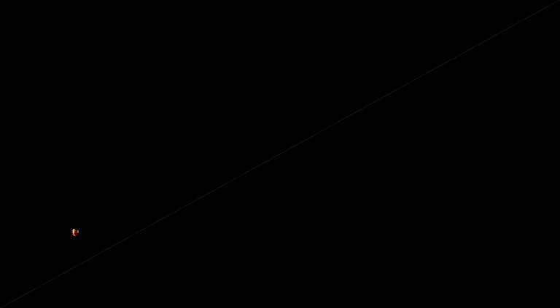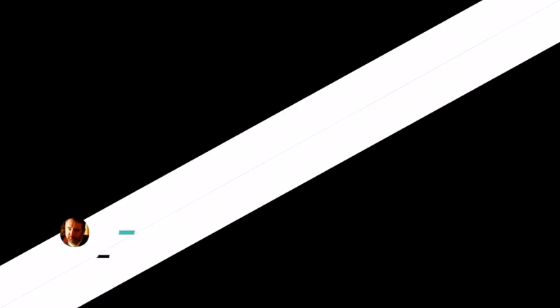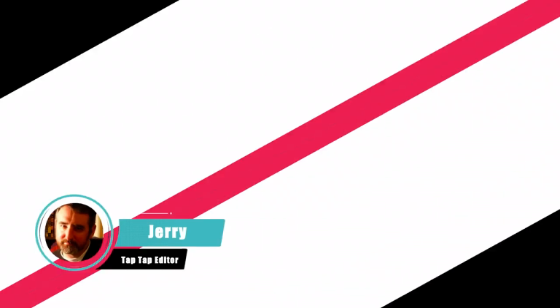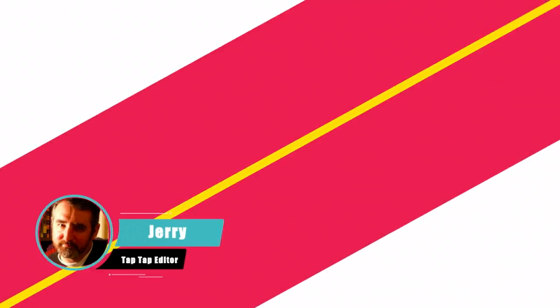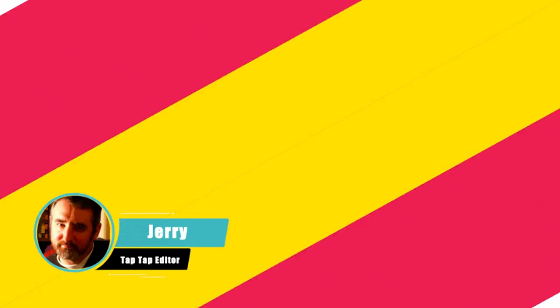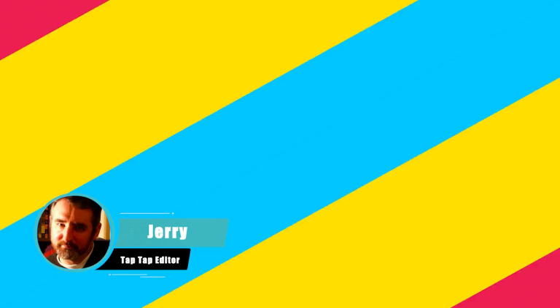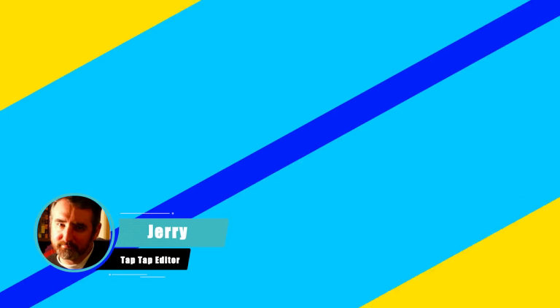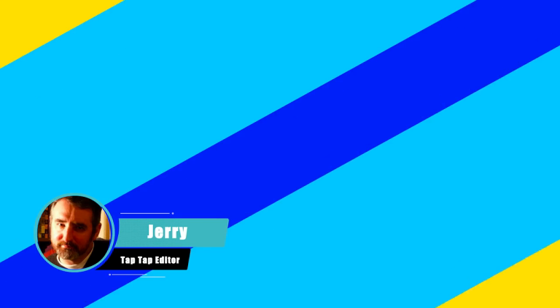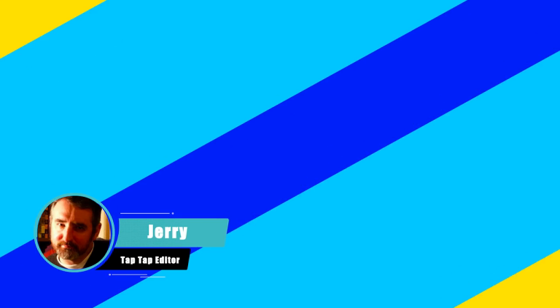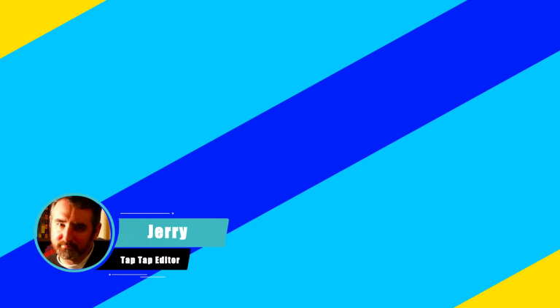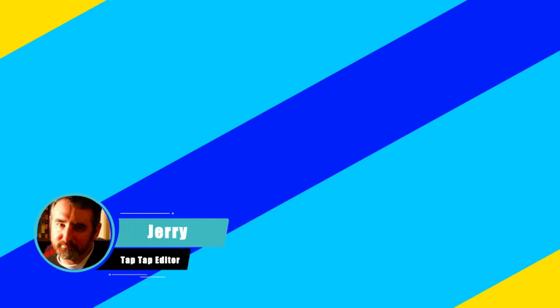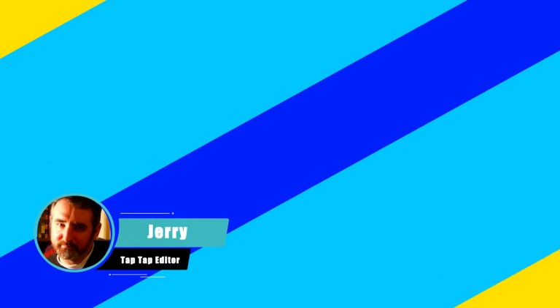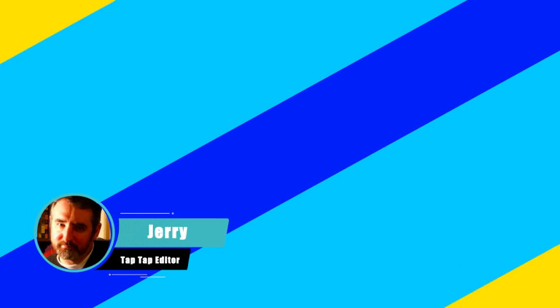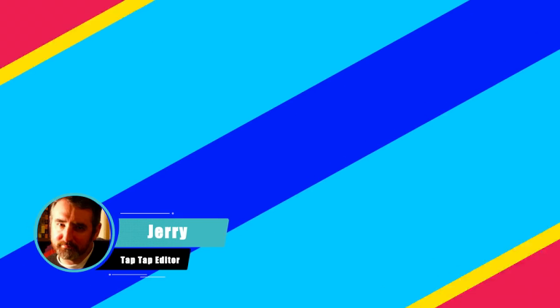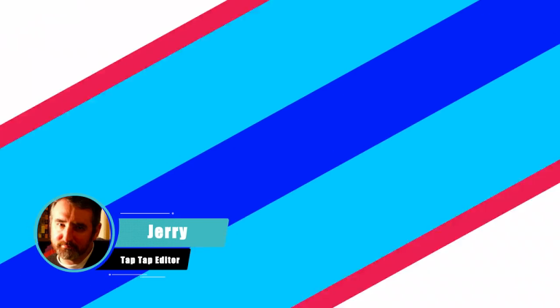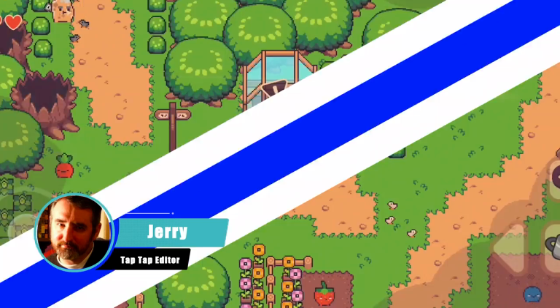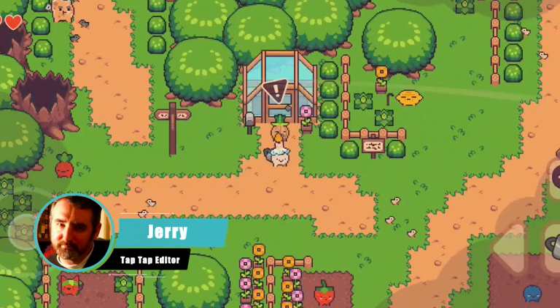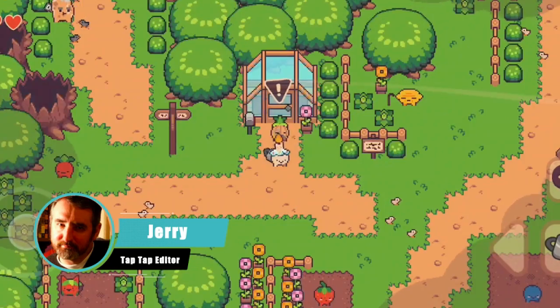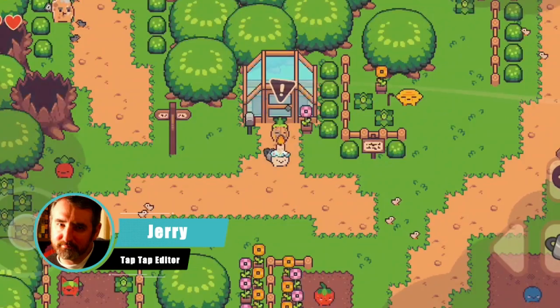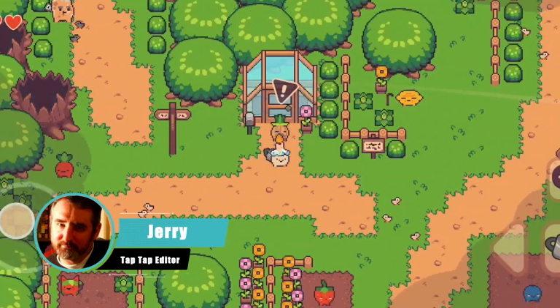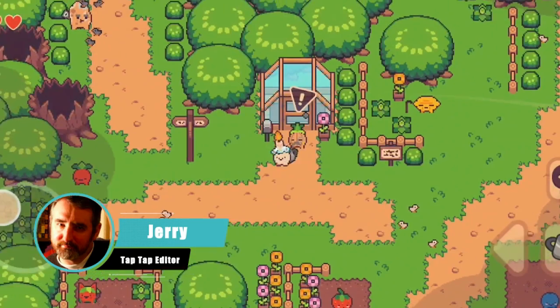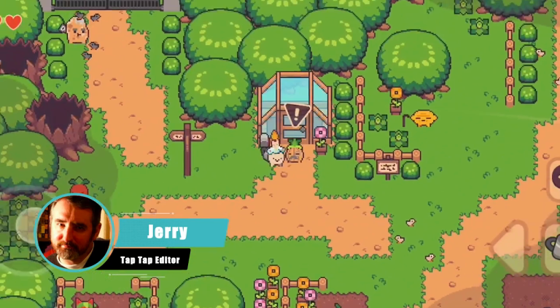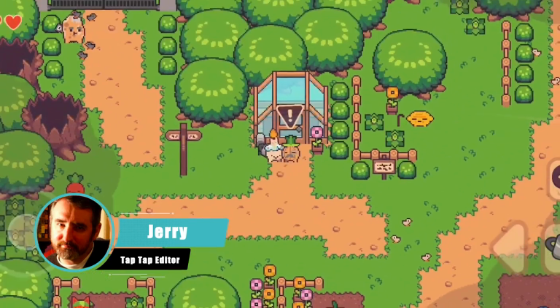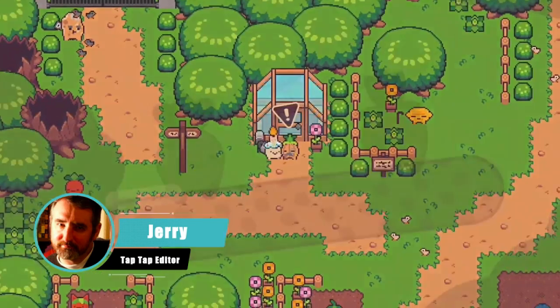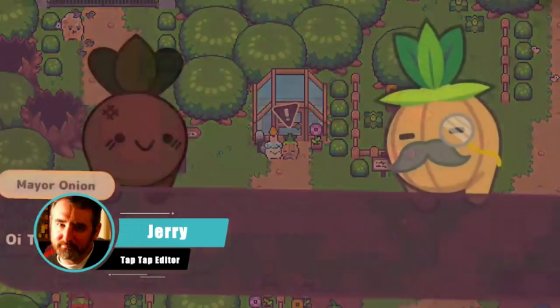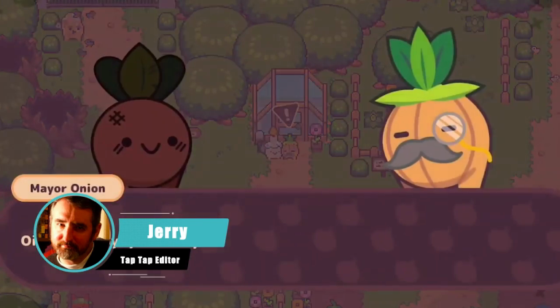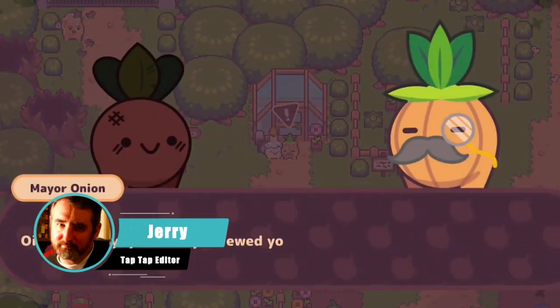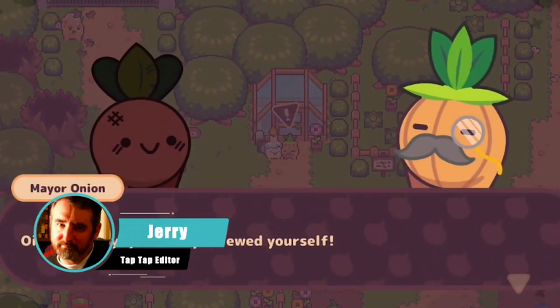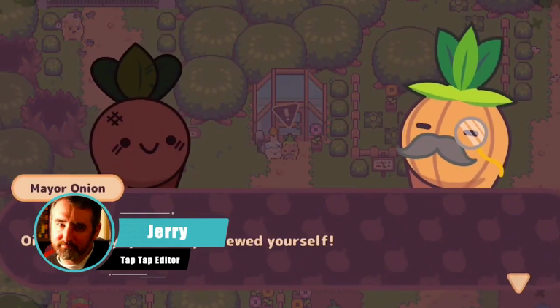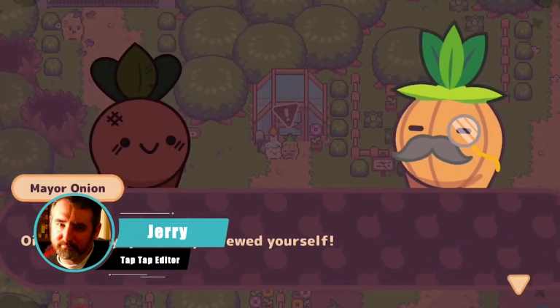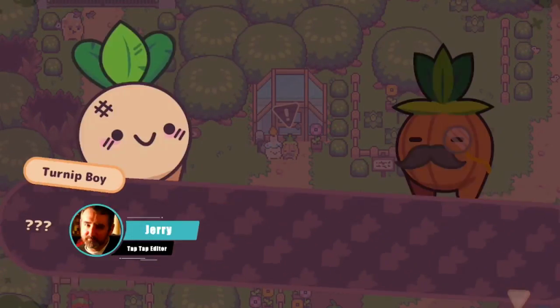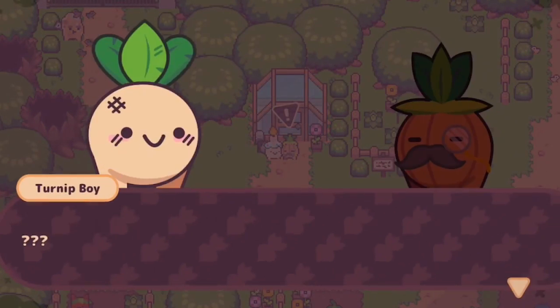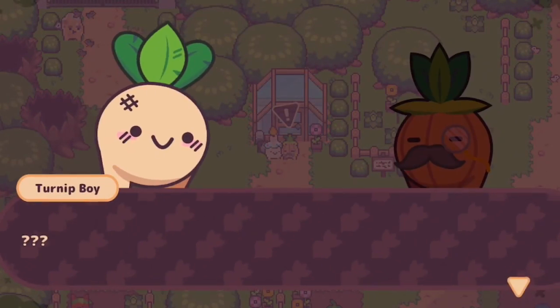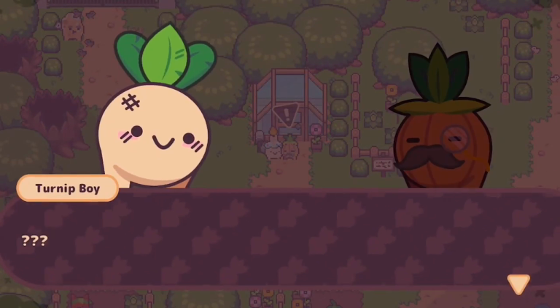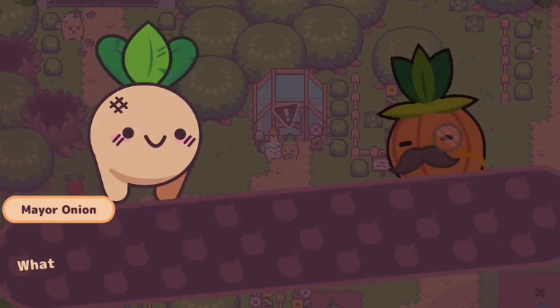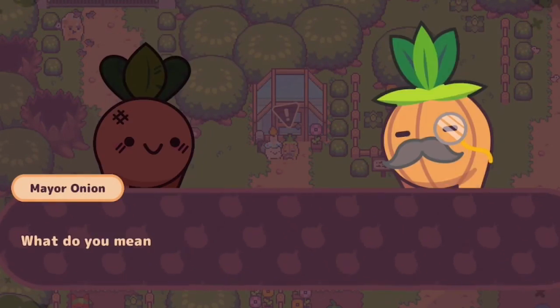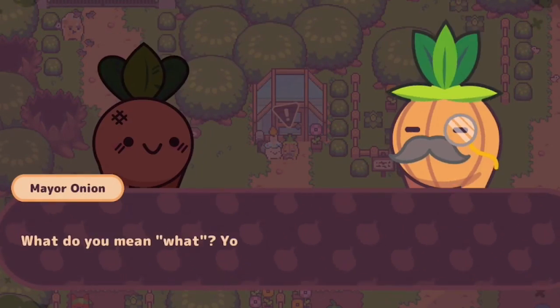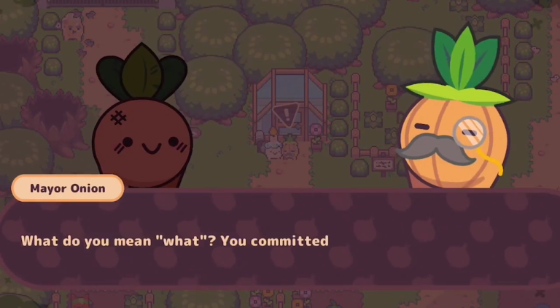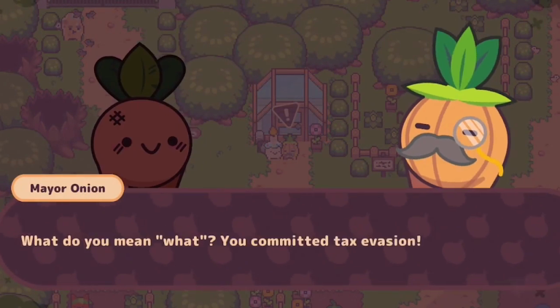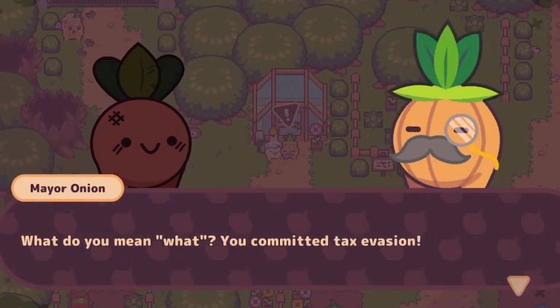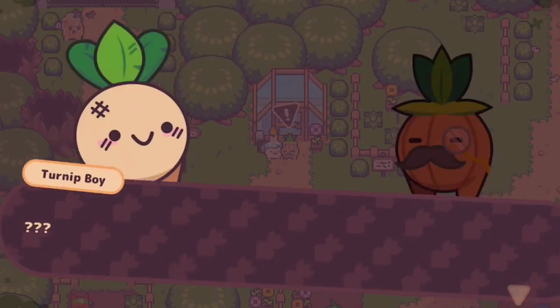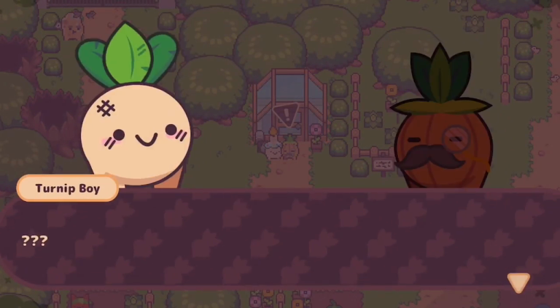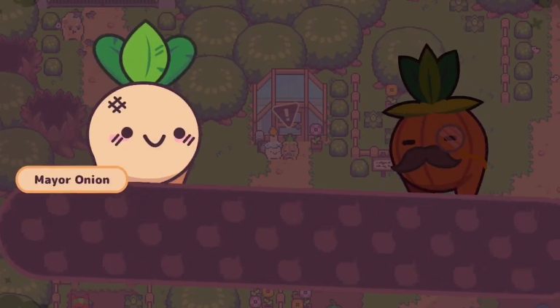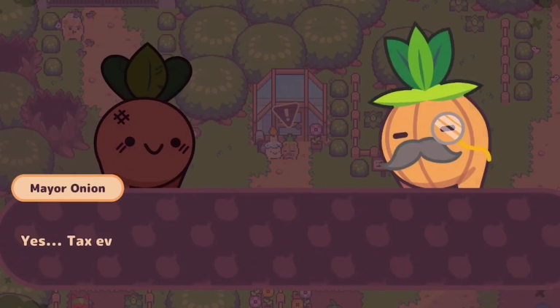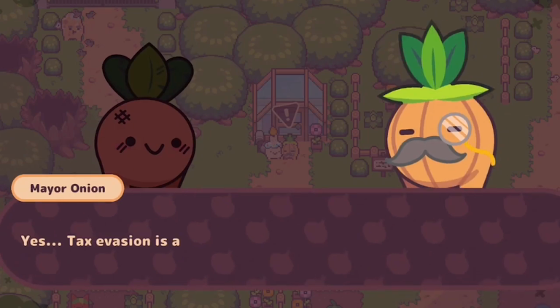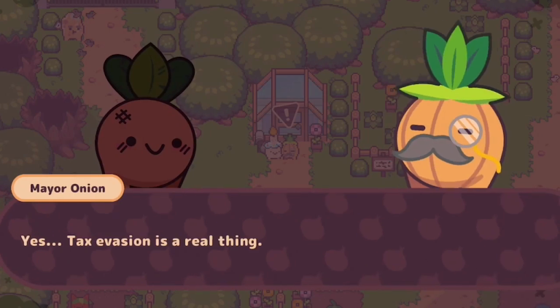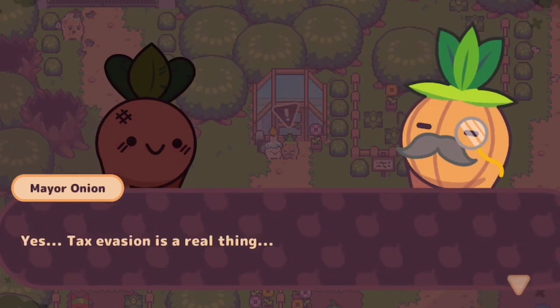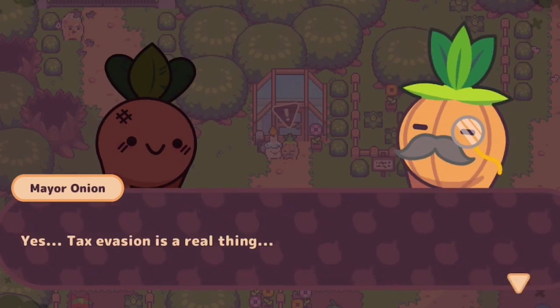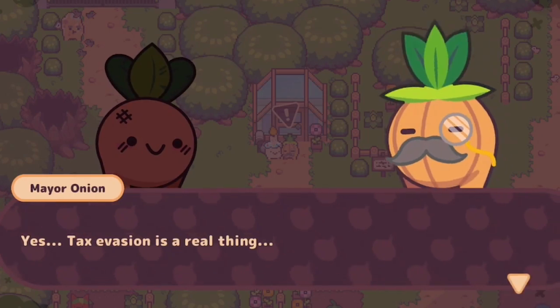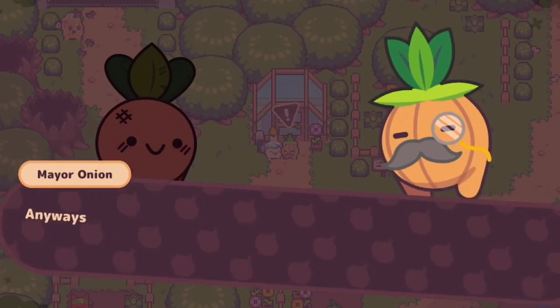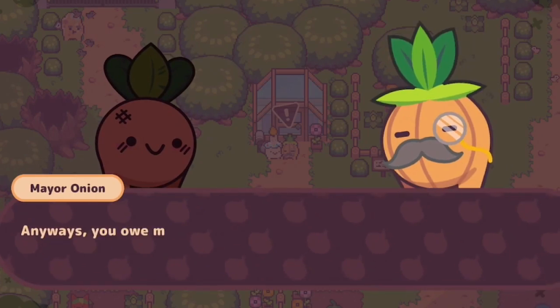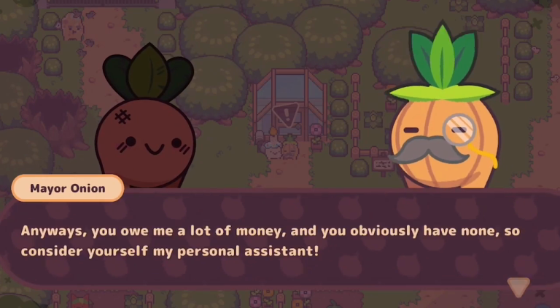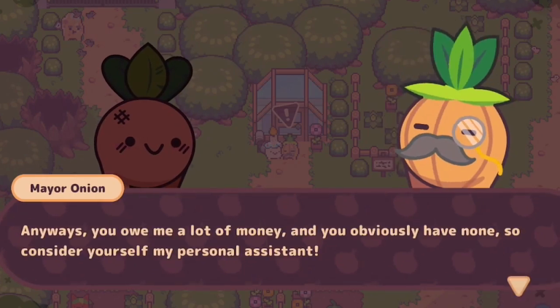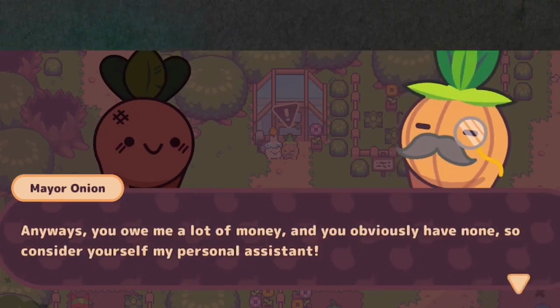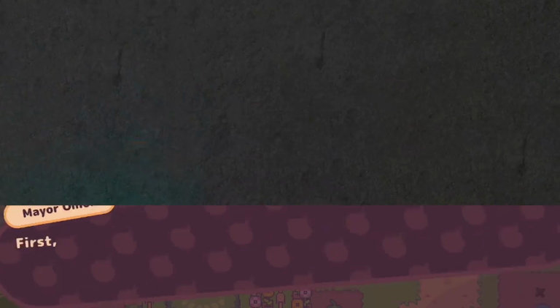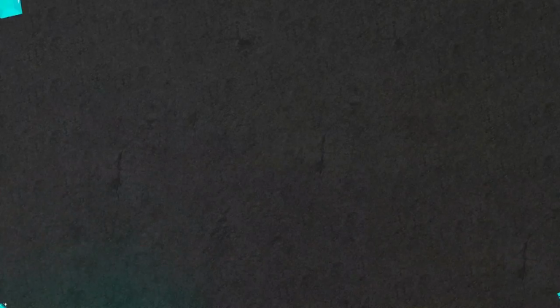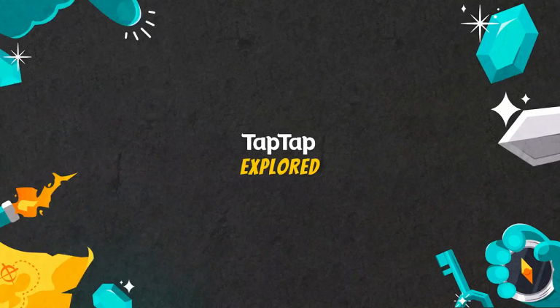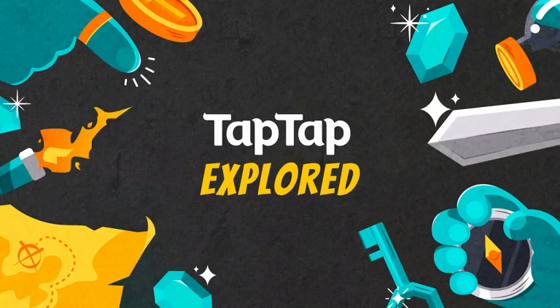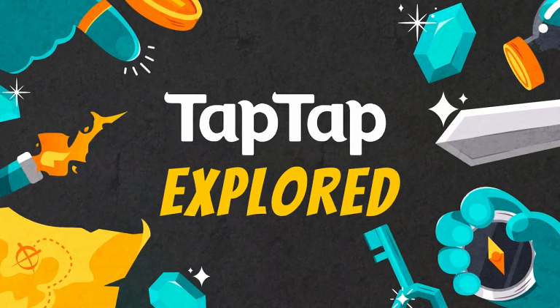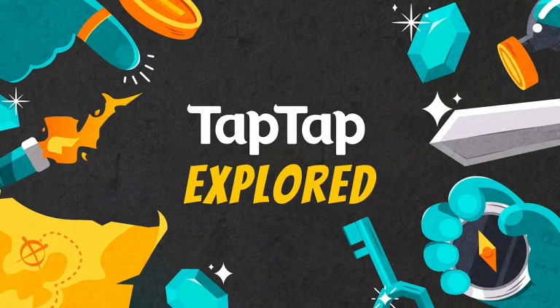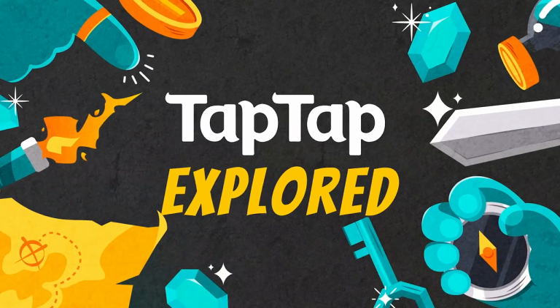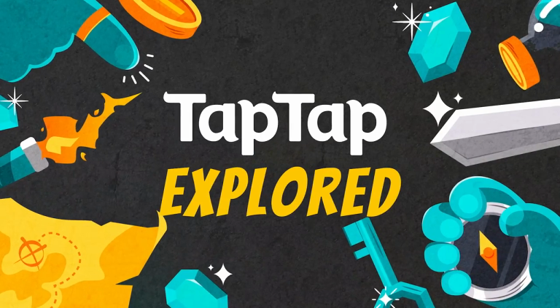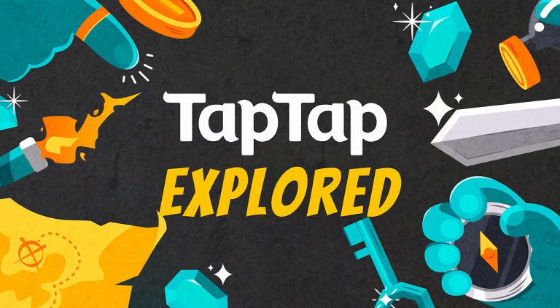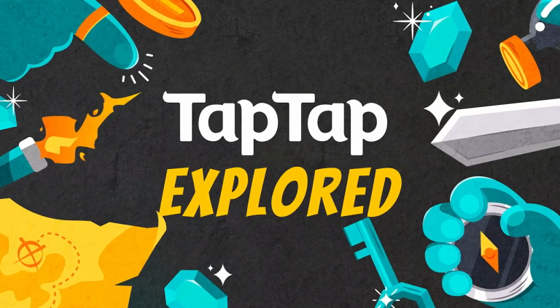Hey everyone, this is Jerry. I'm an editor here at TapTap. And in today's video, we want to introduce you to our new series, TapTap Explored.